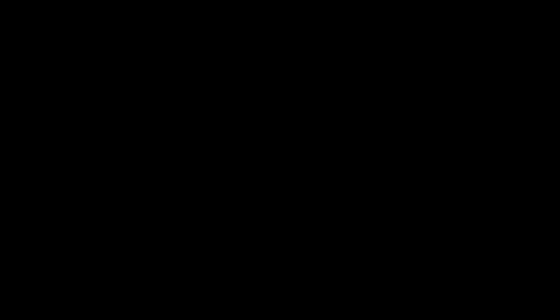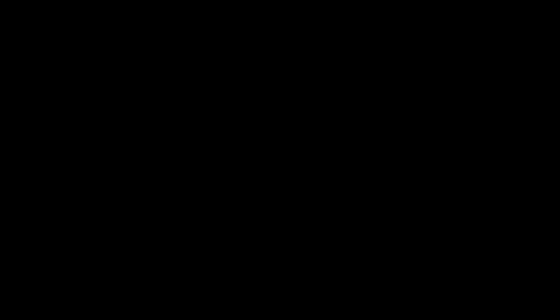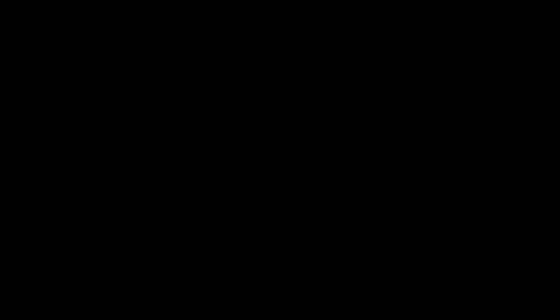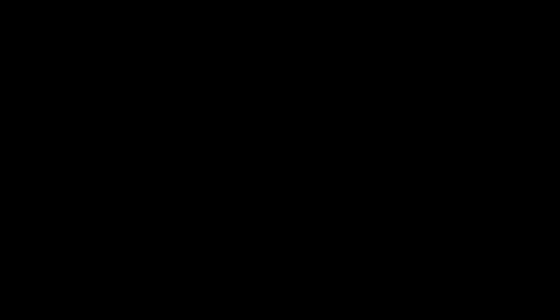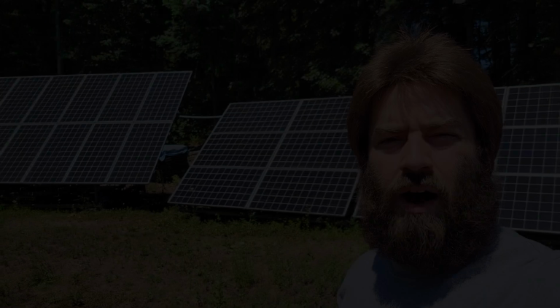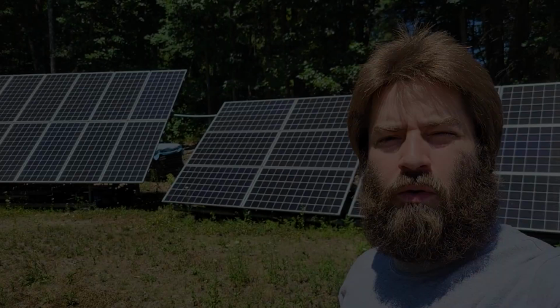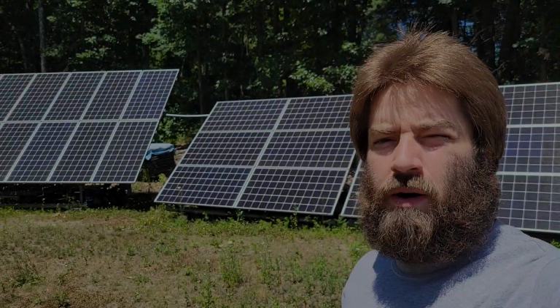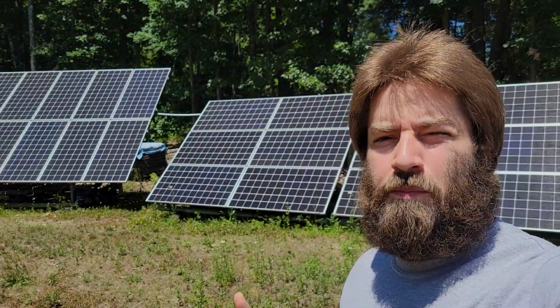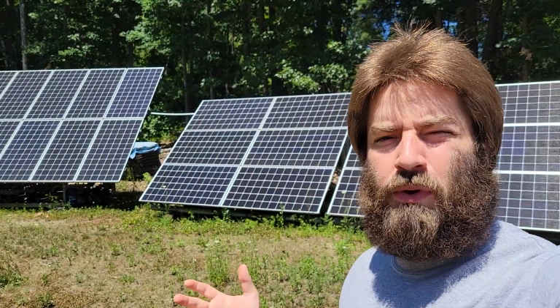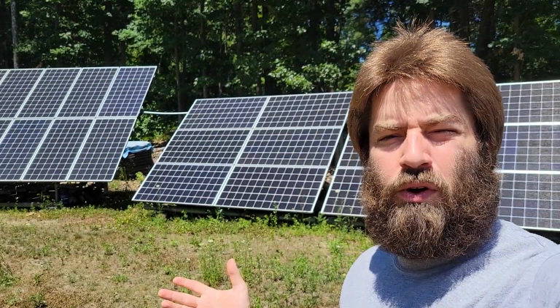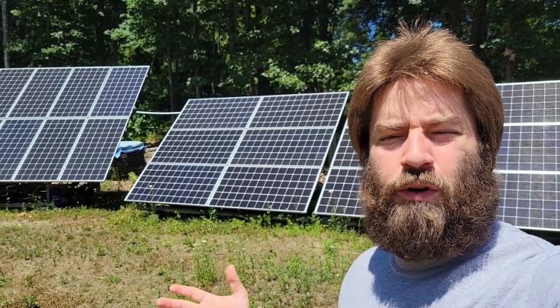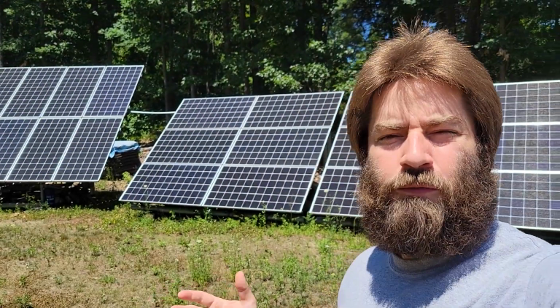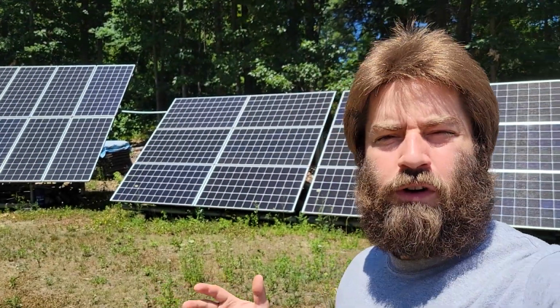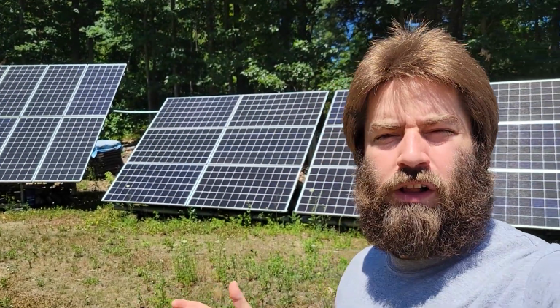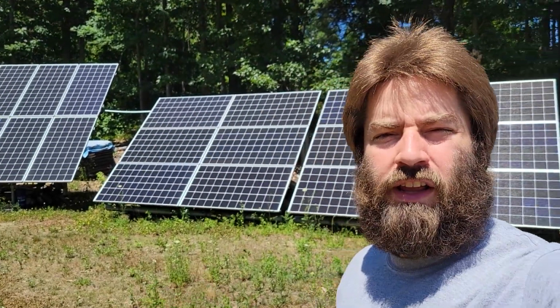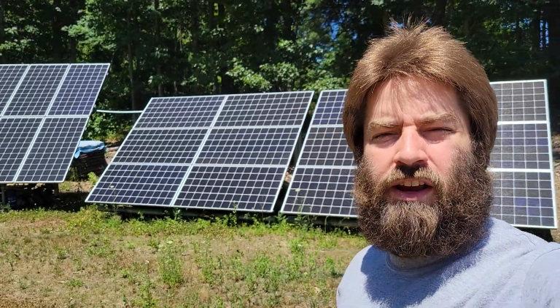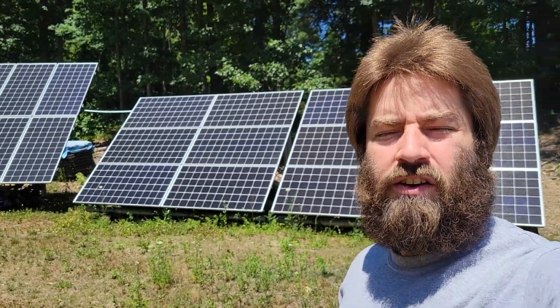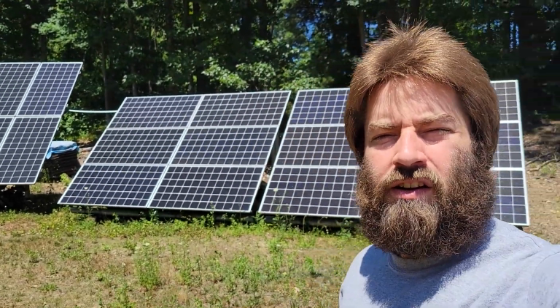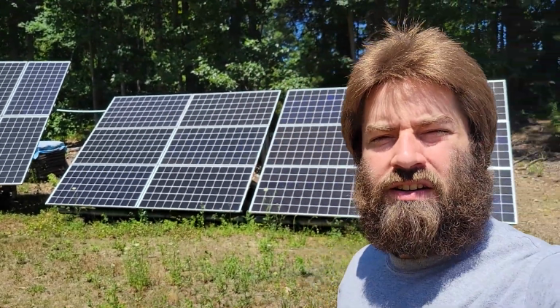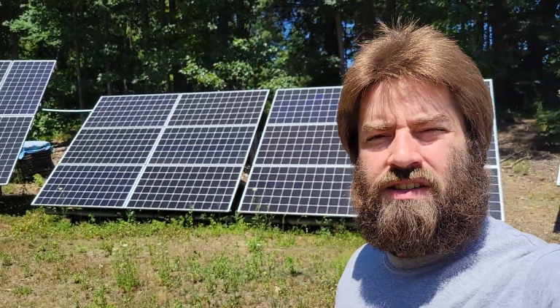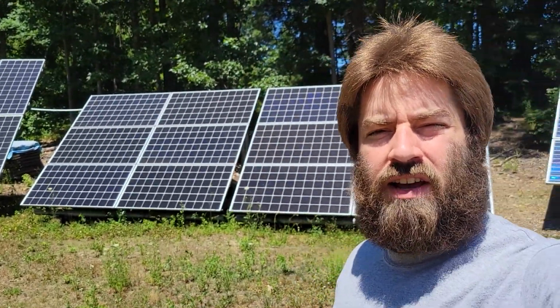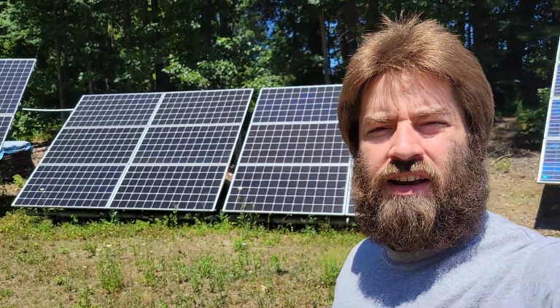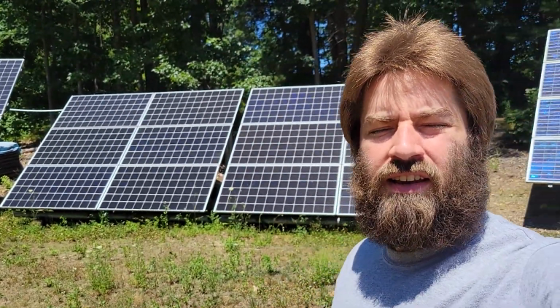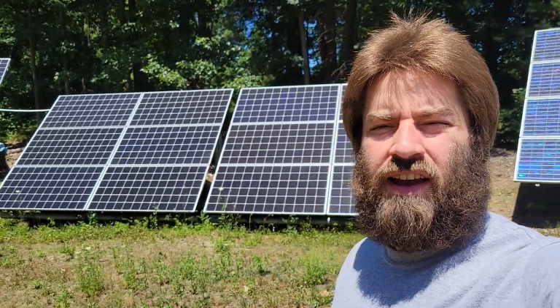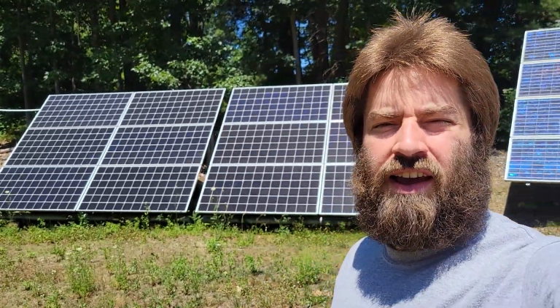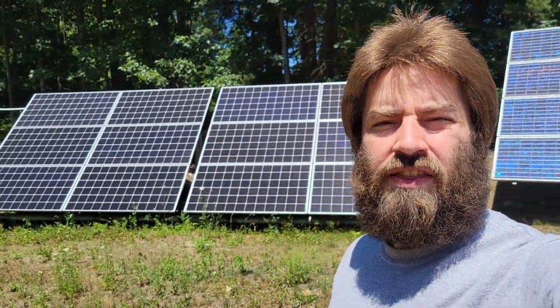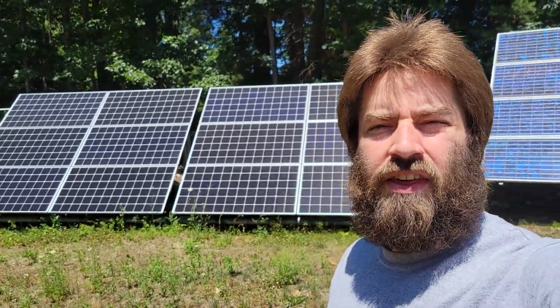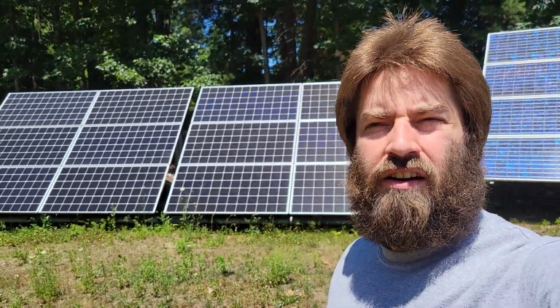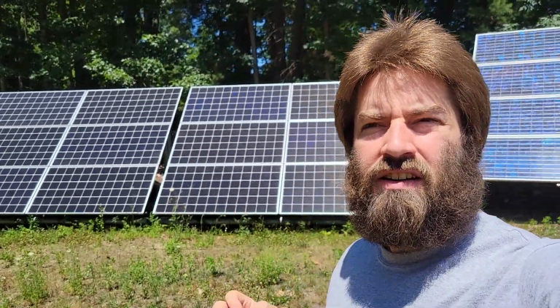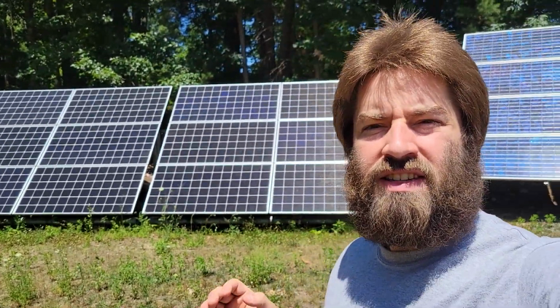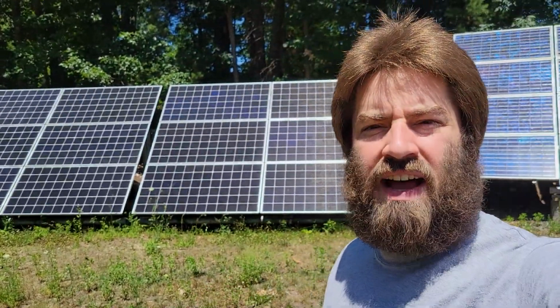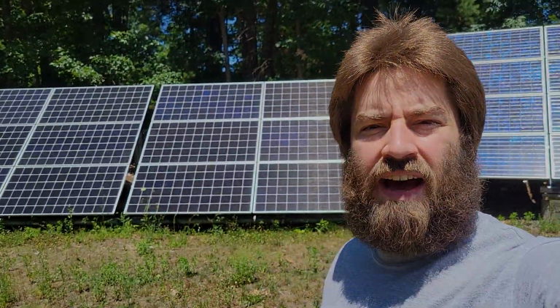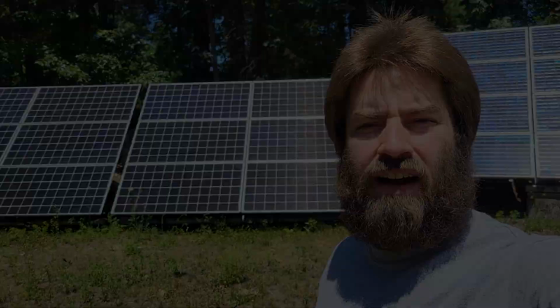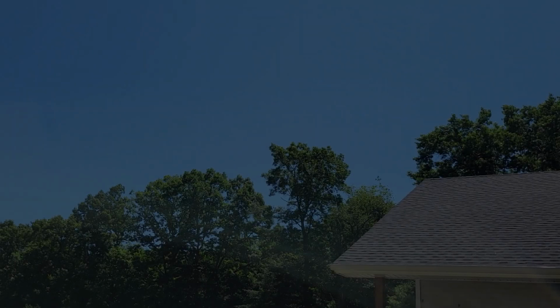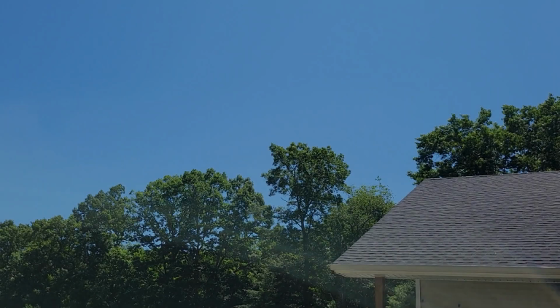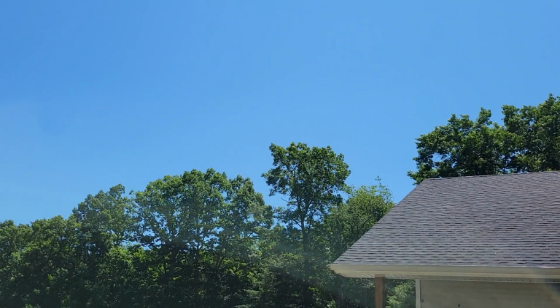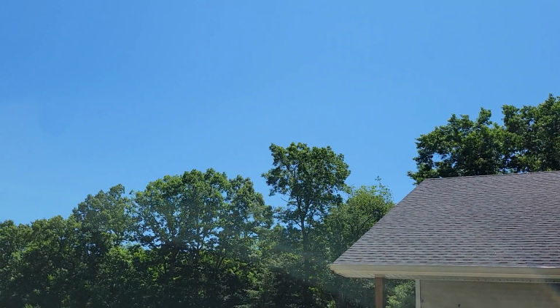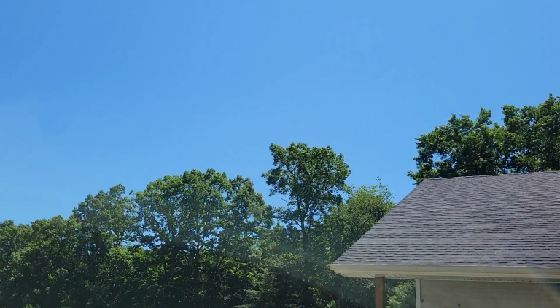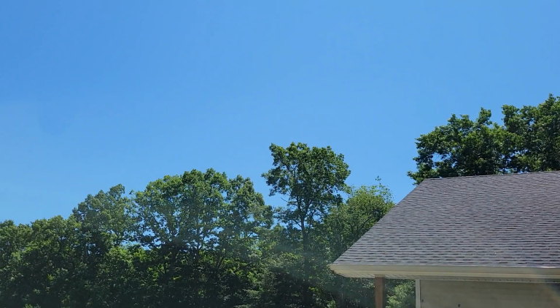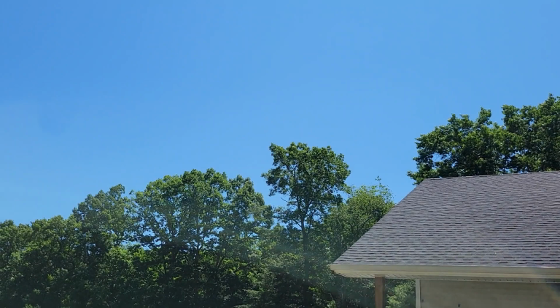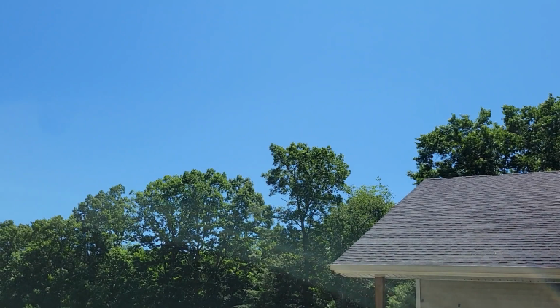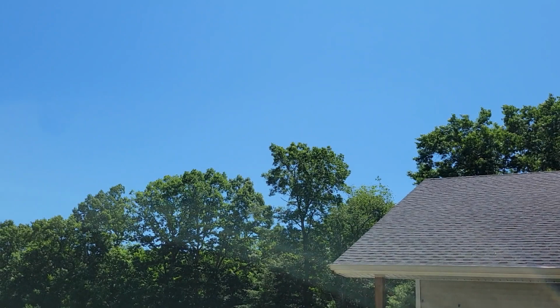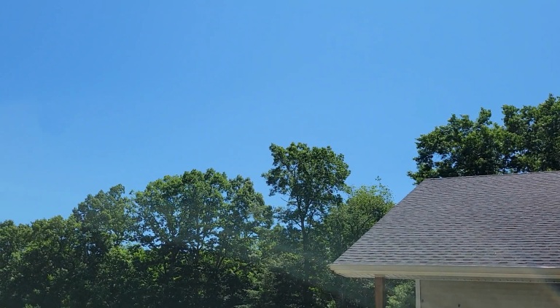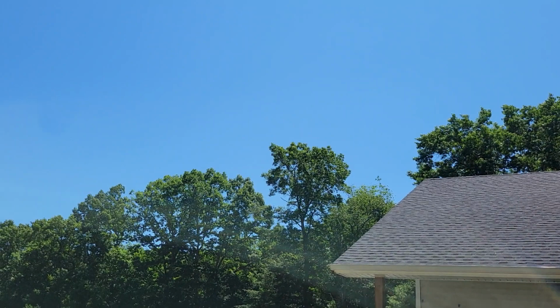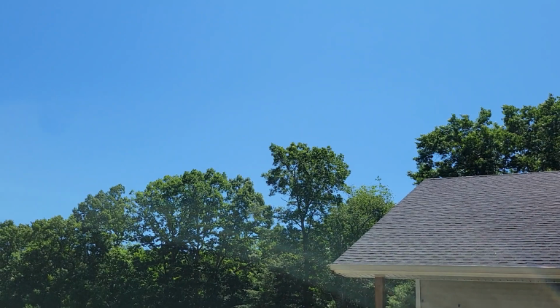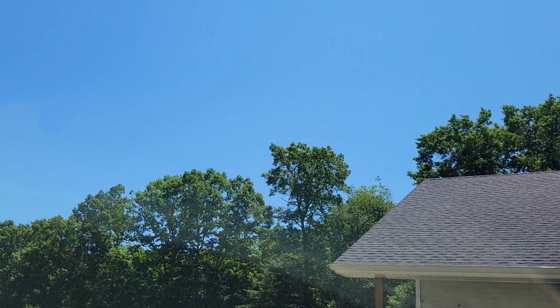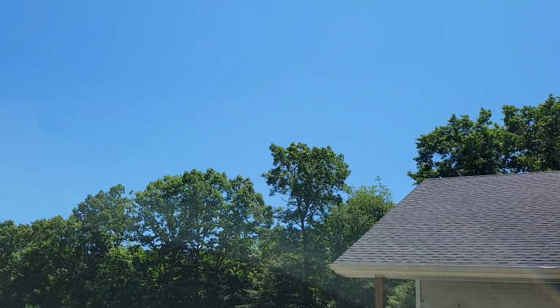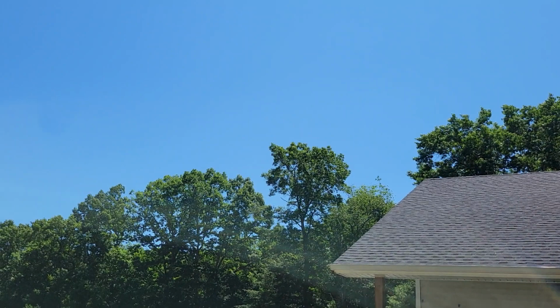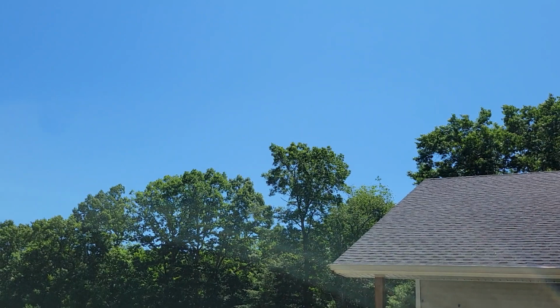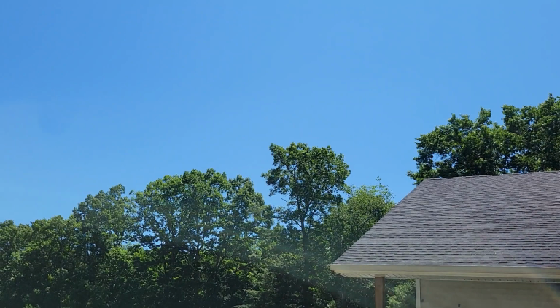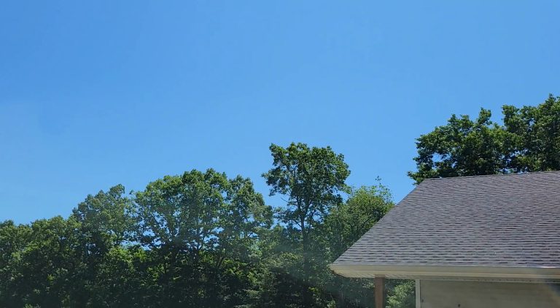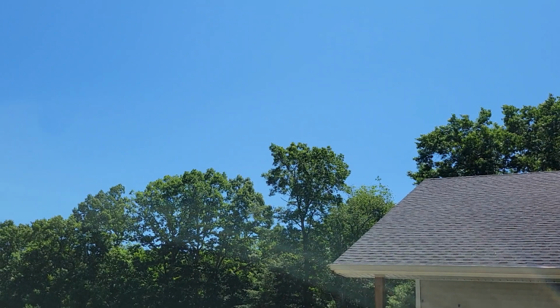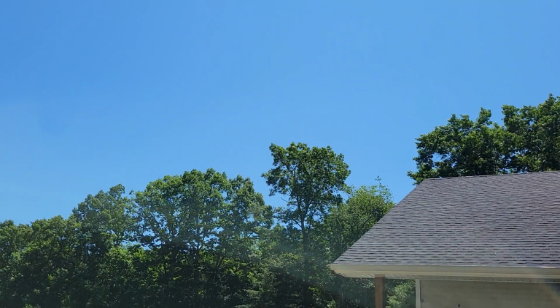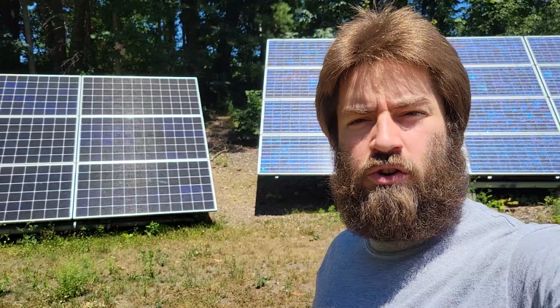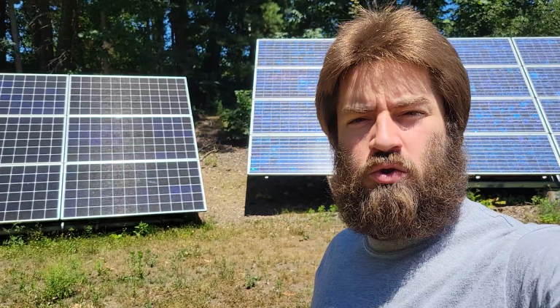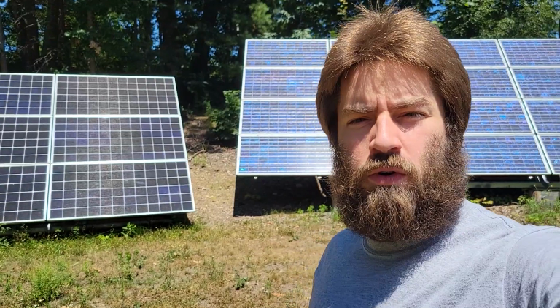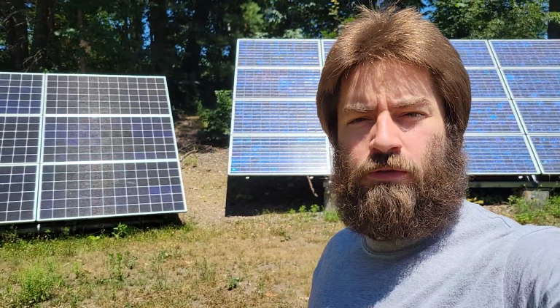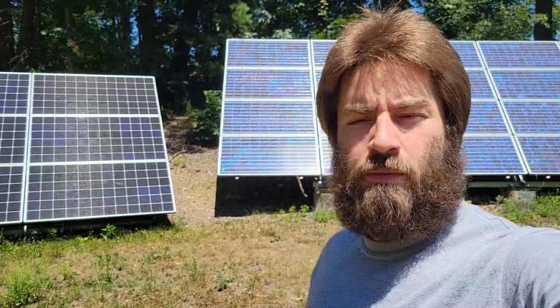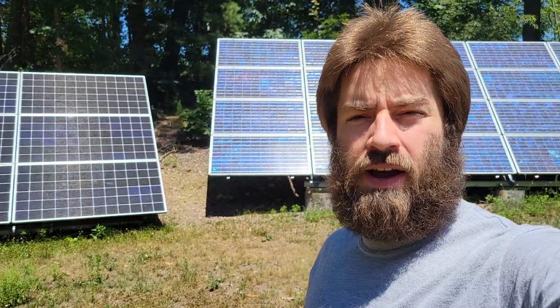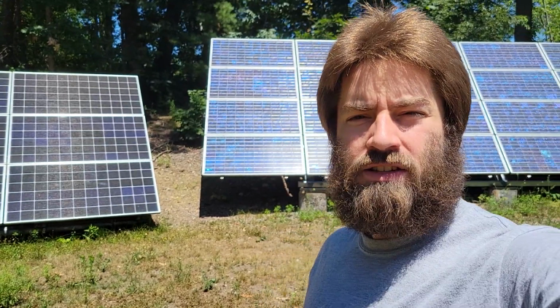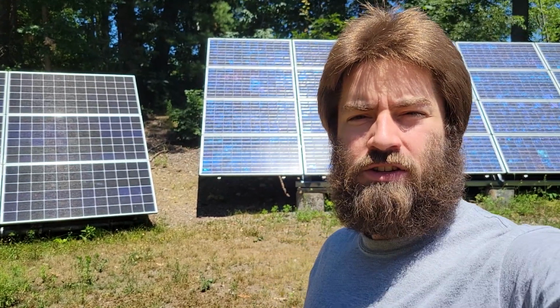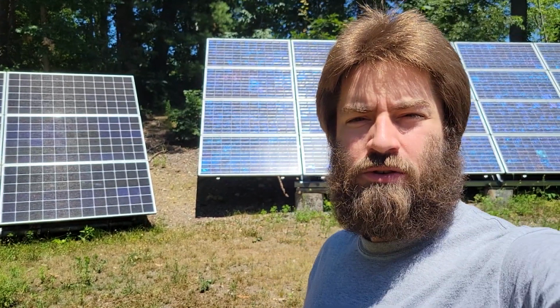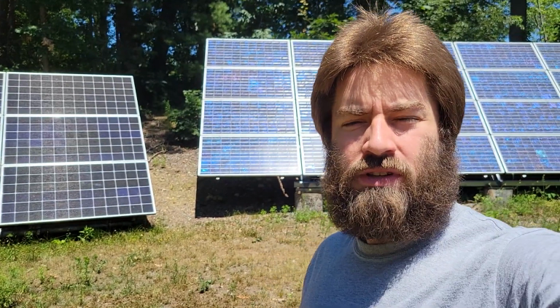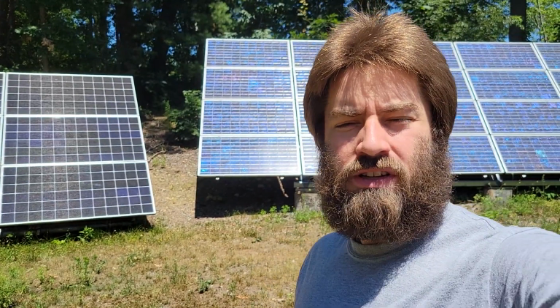Wow, what a beautiful, clear, sunny day. There is not a cloud in the sky. This is unusual for Massachusetts.